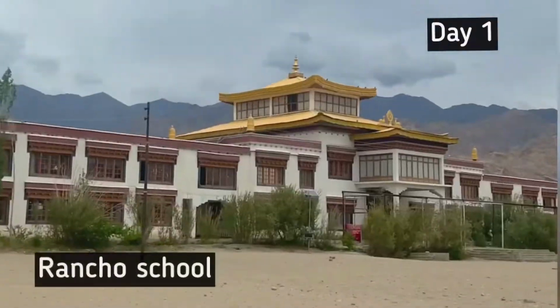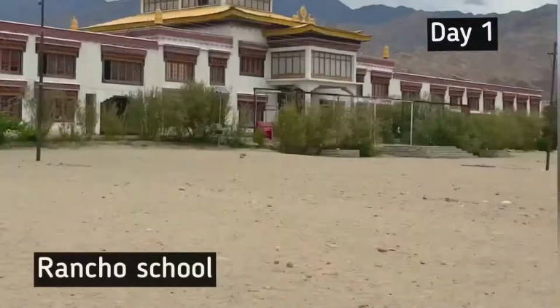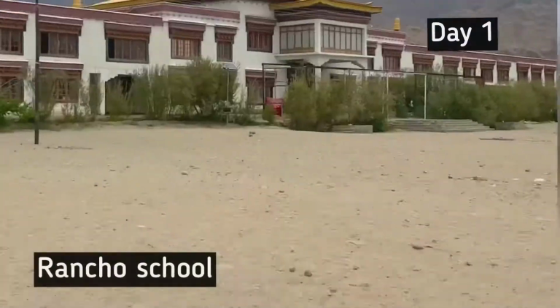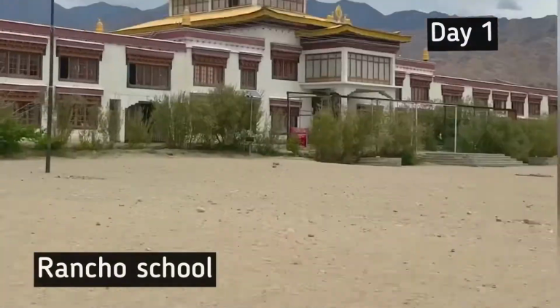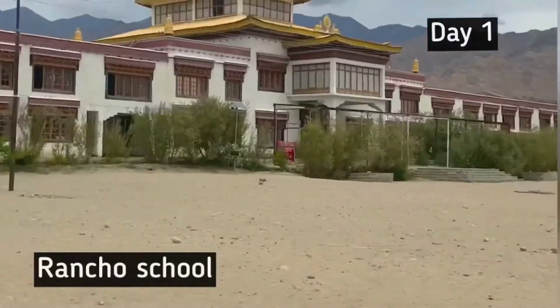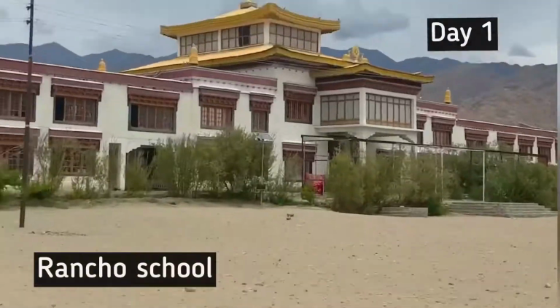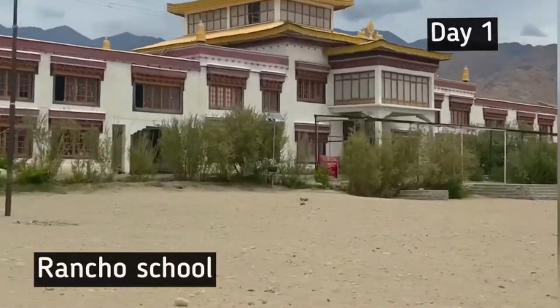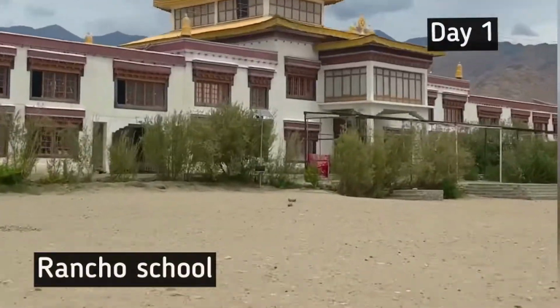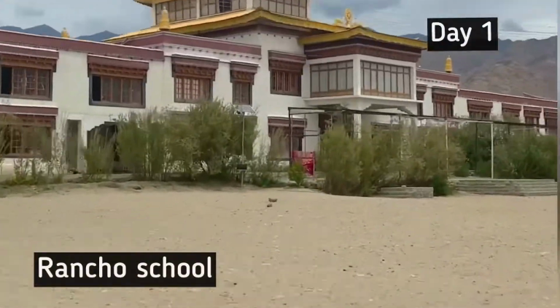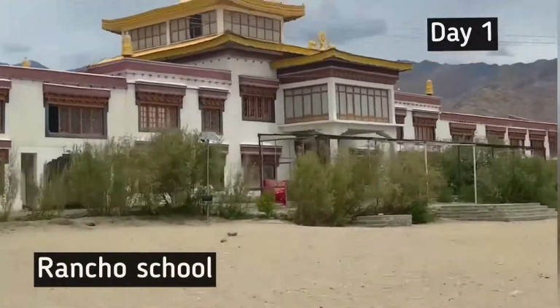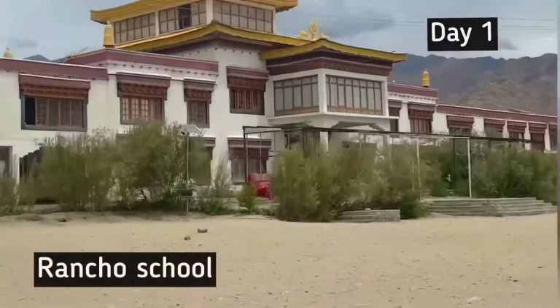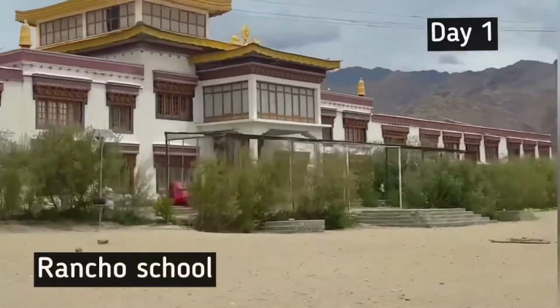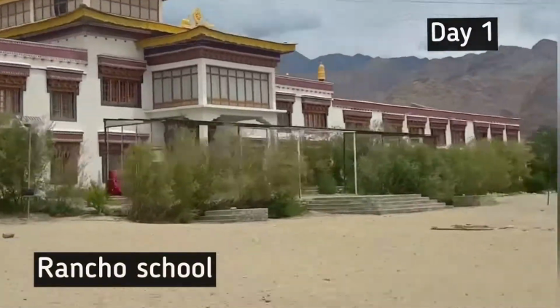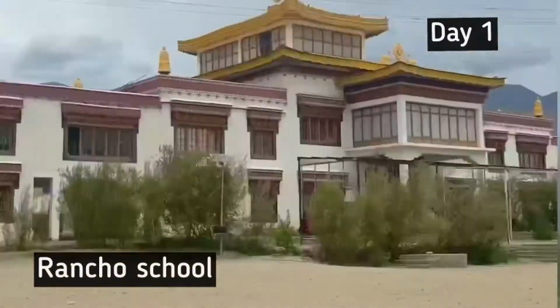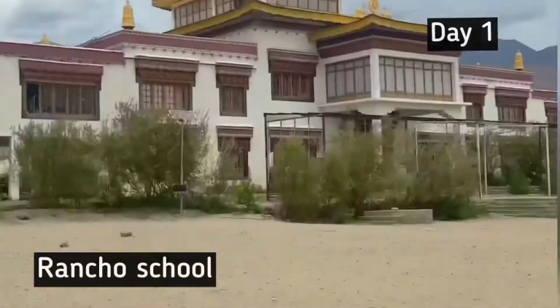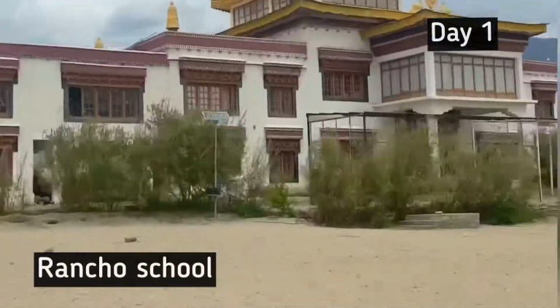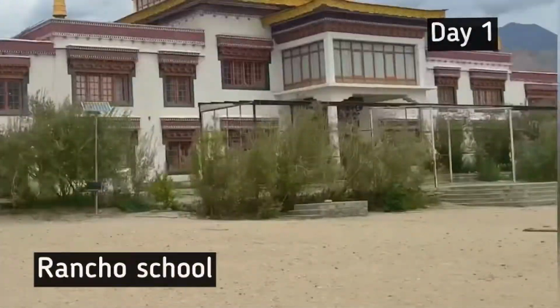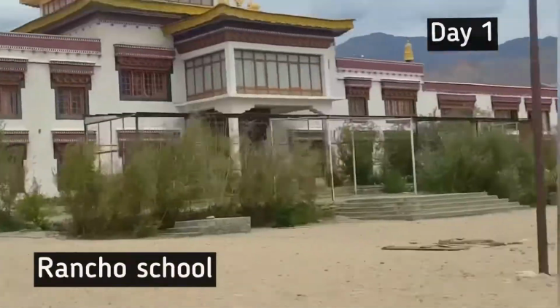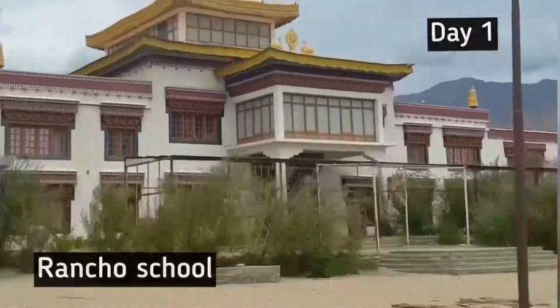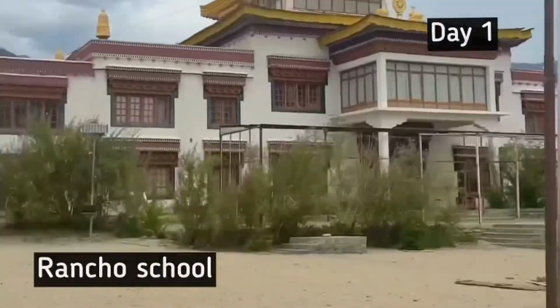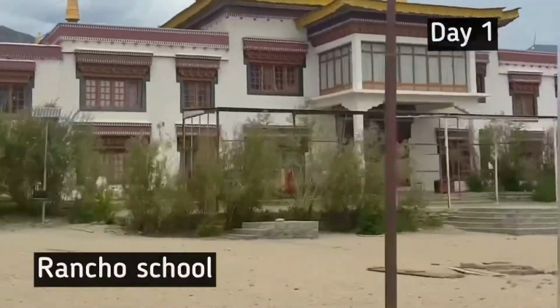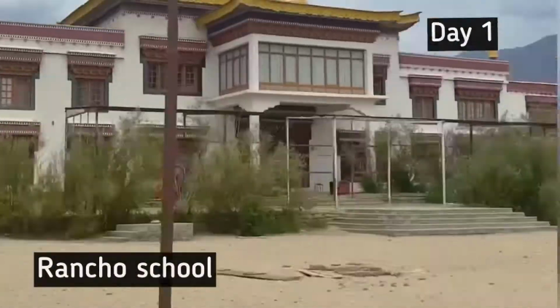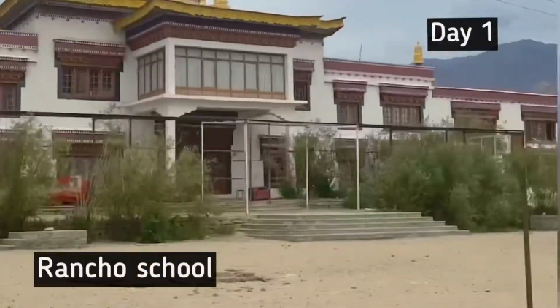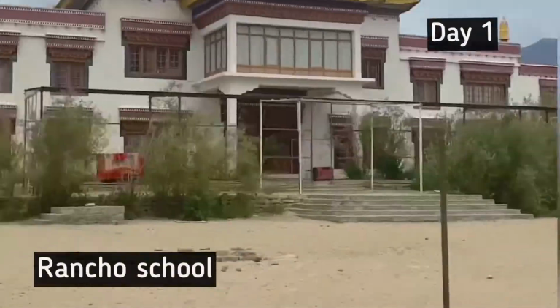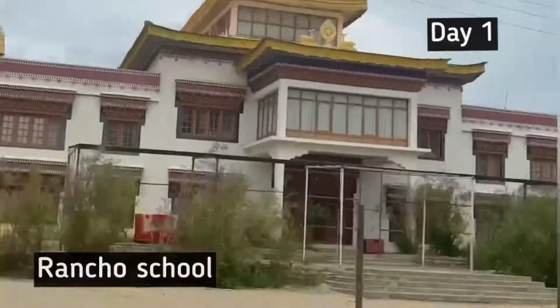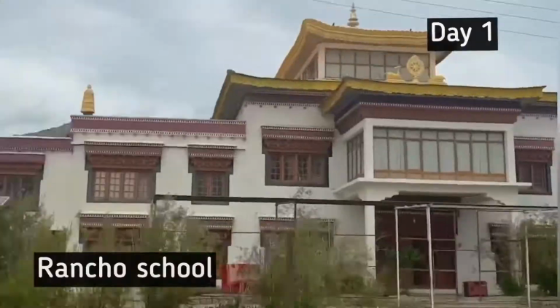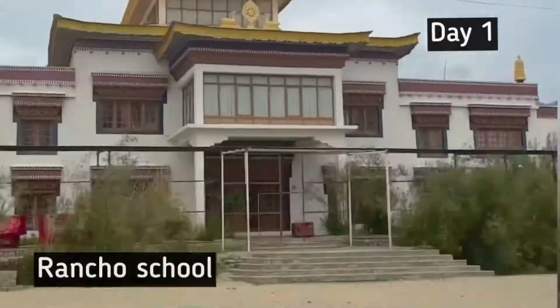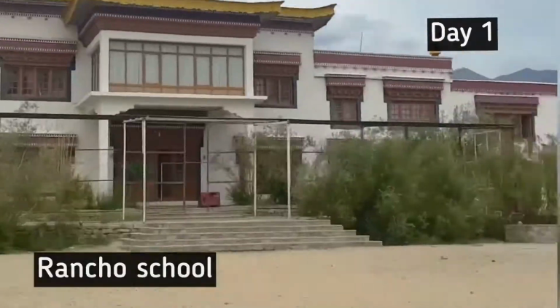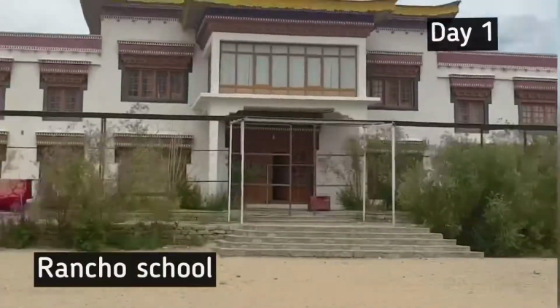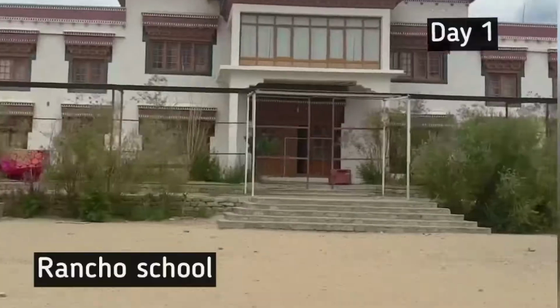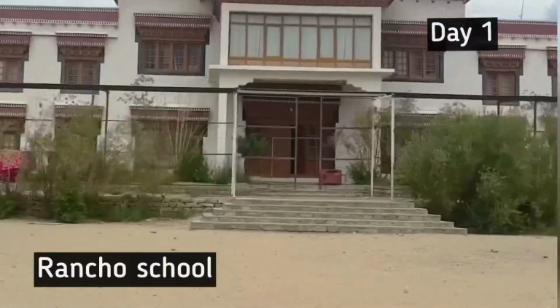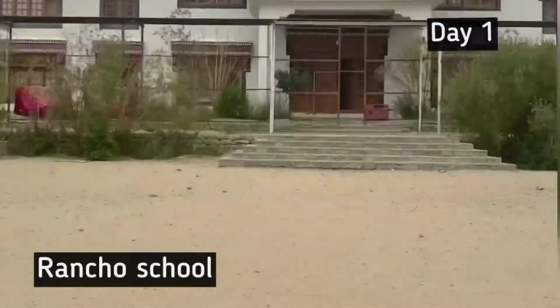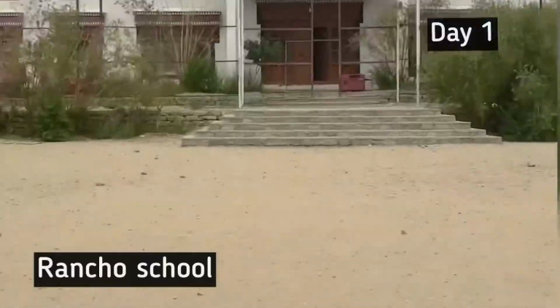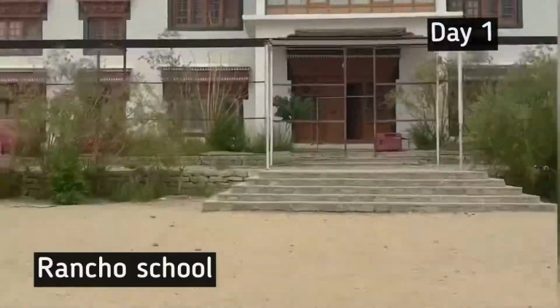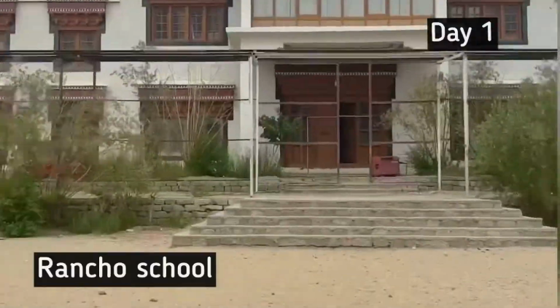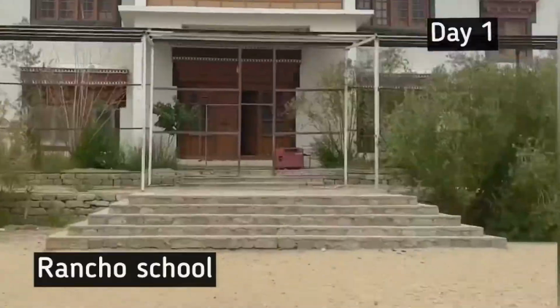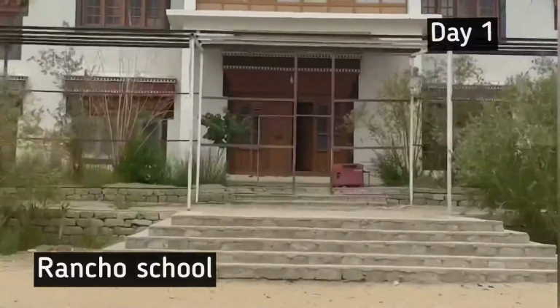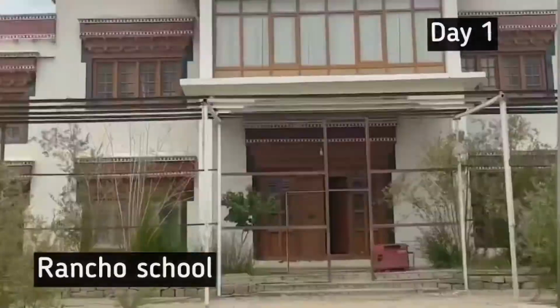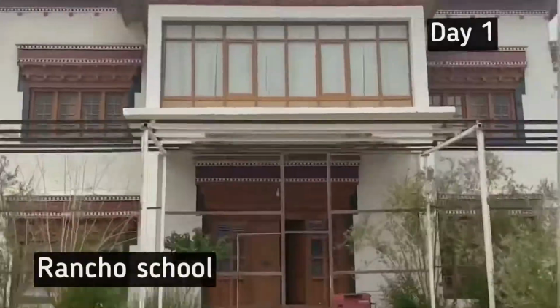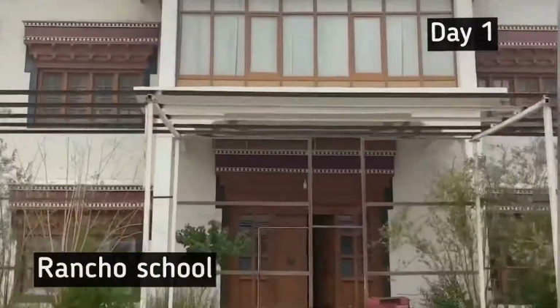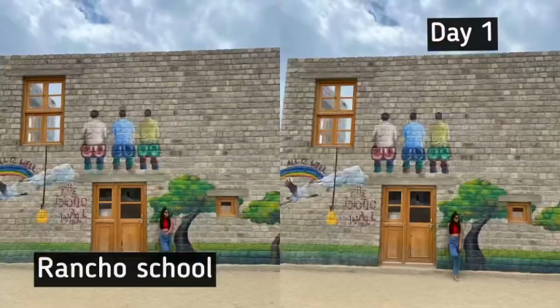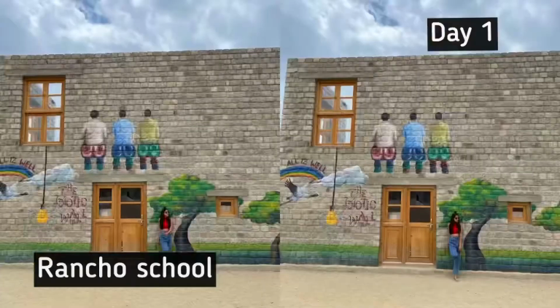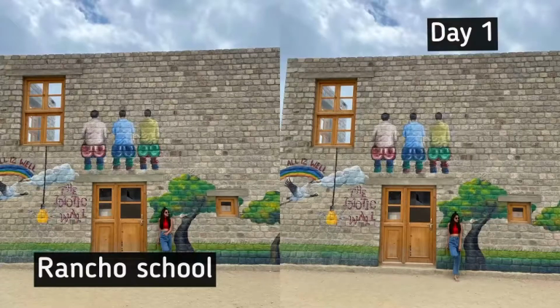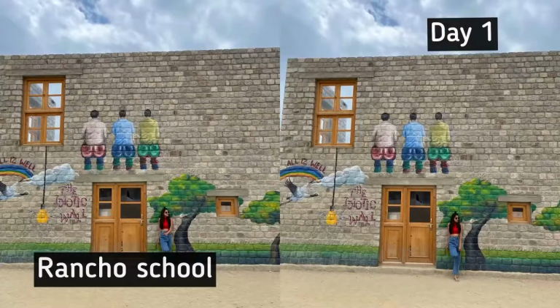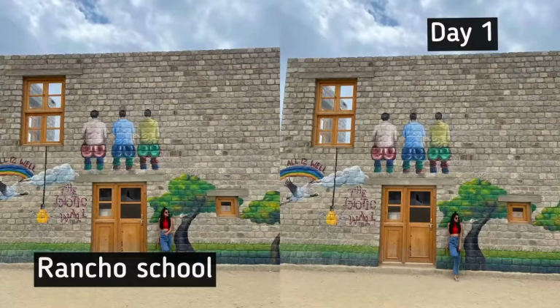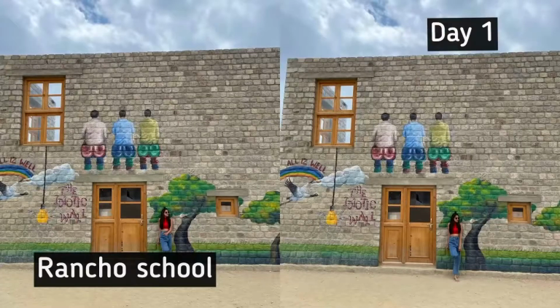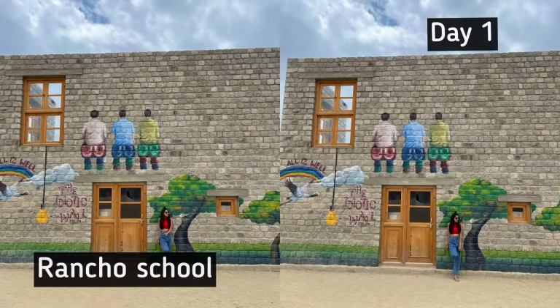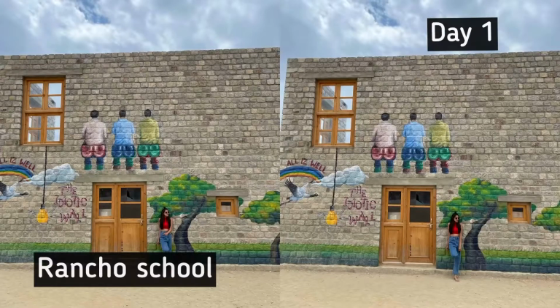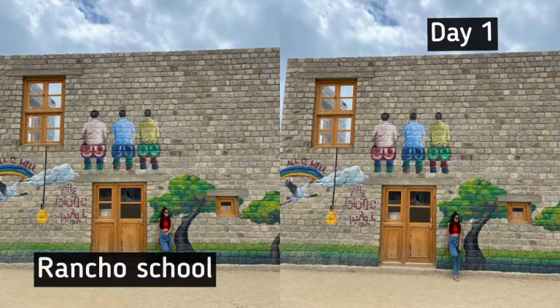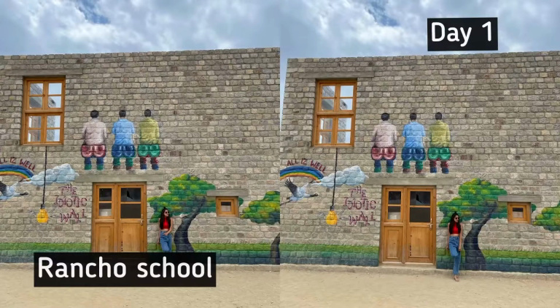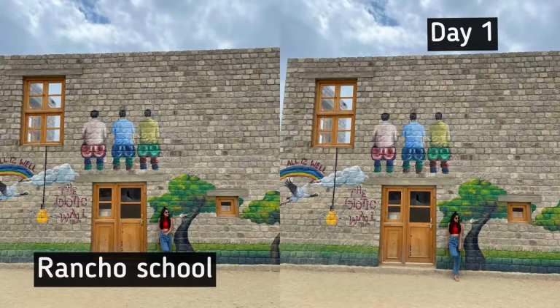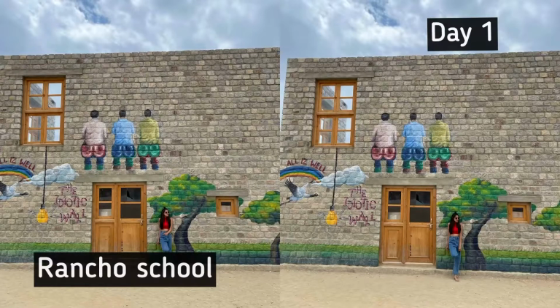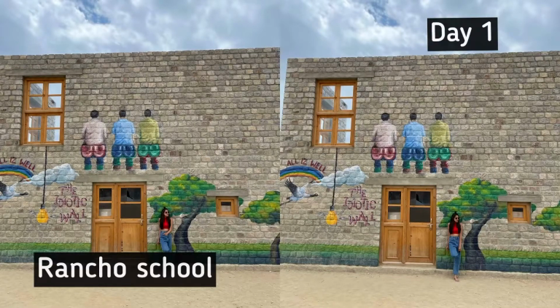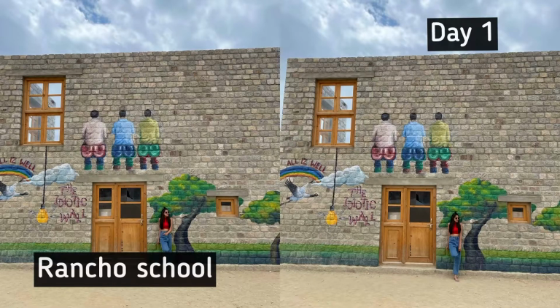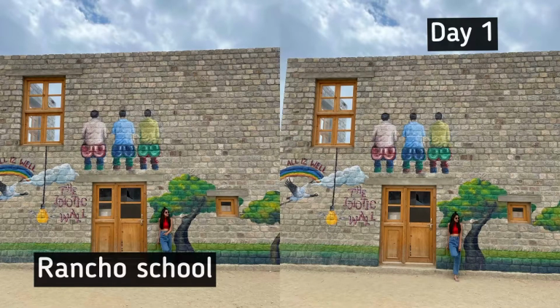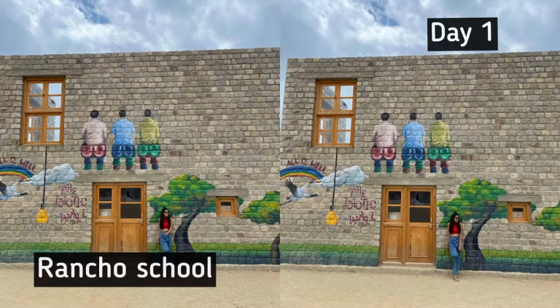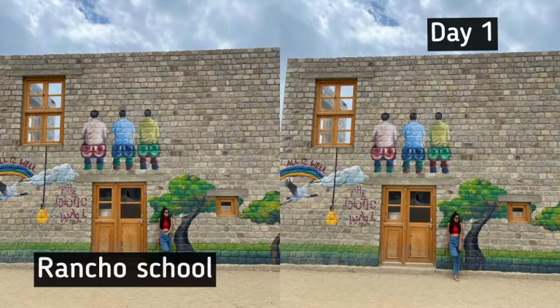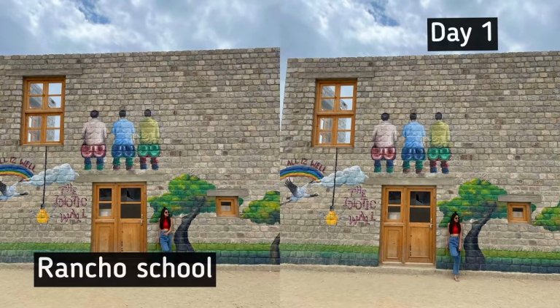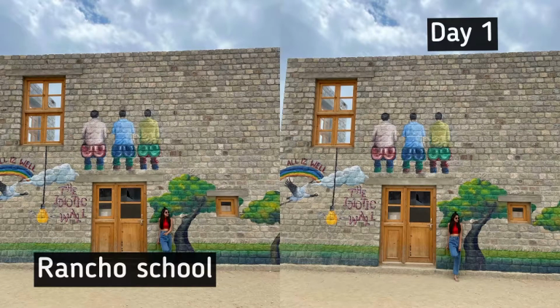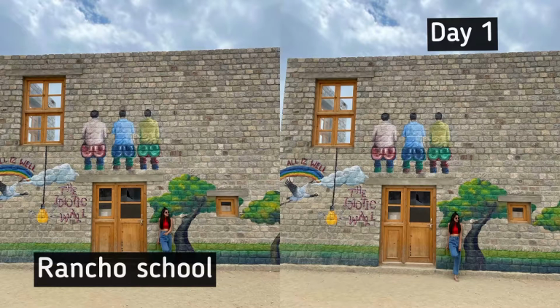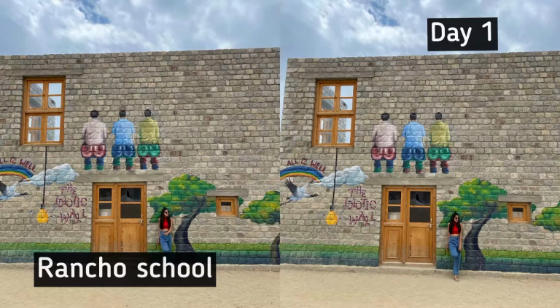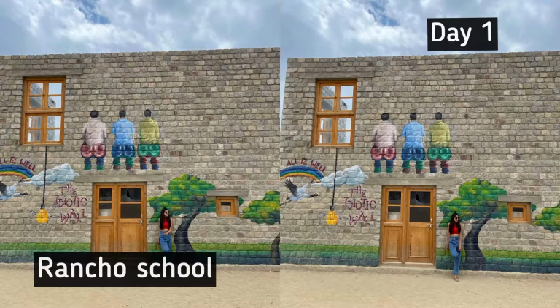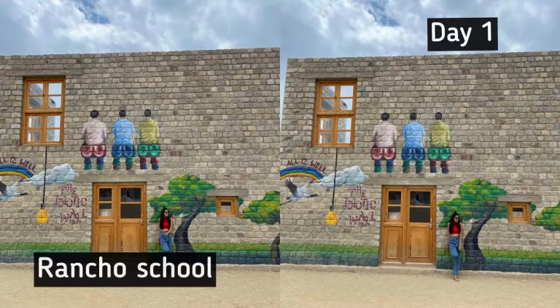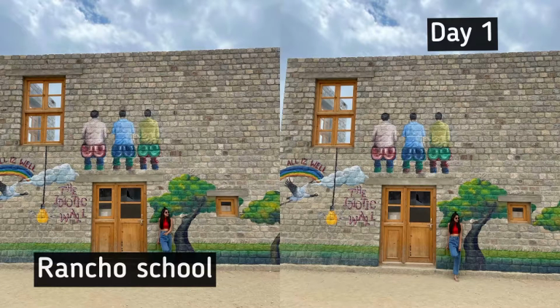We've made a quick pit stop along the way to check out the Rancho School that was featured in the movie Three Idiots.